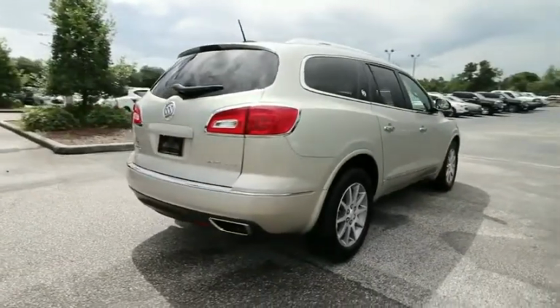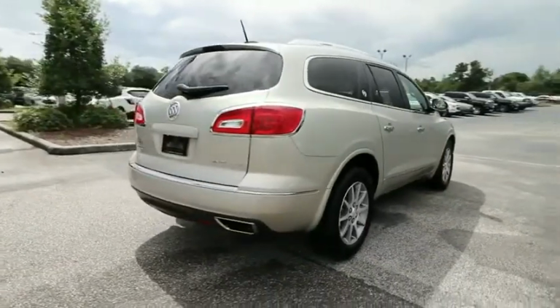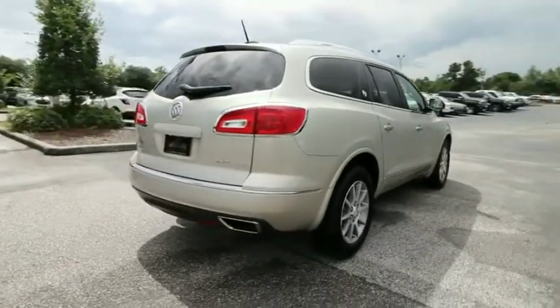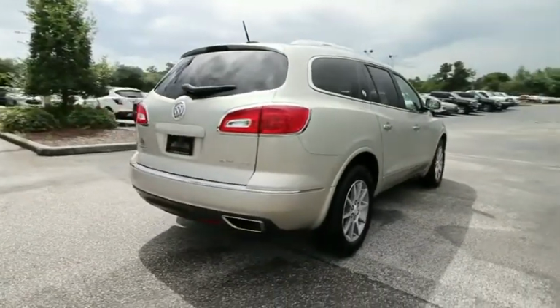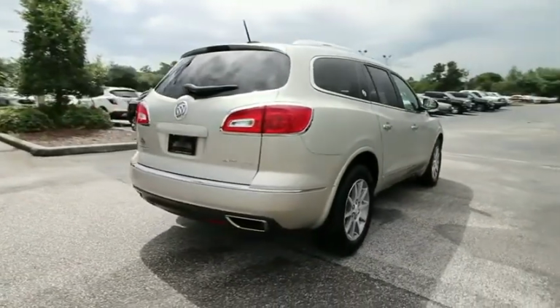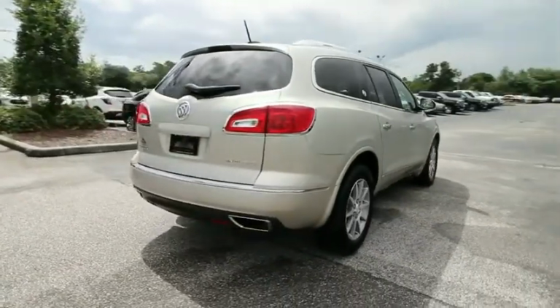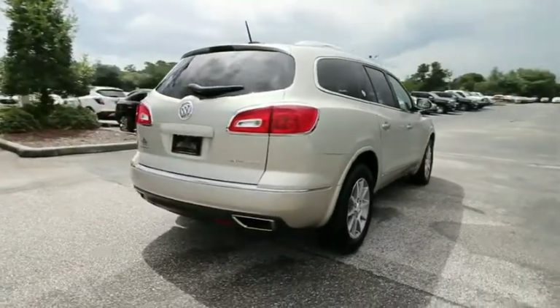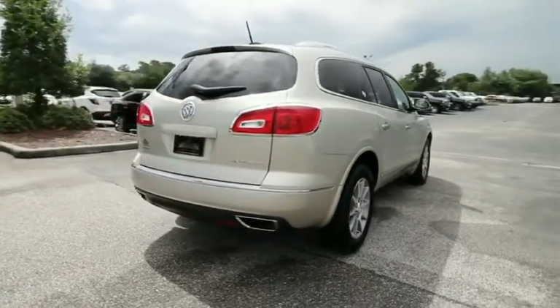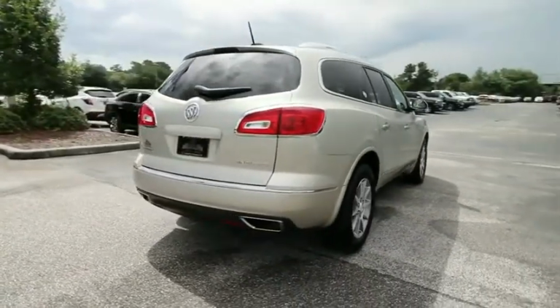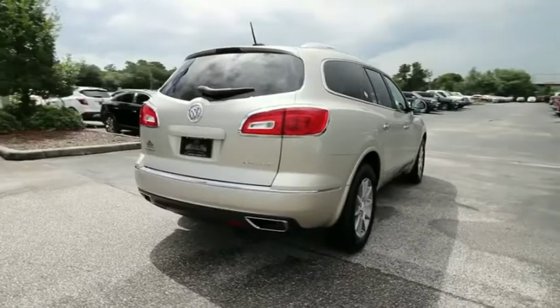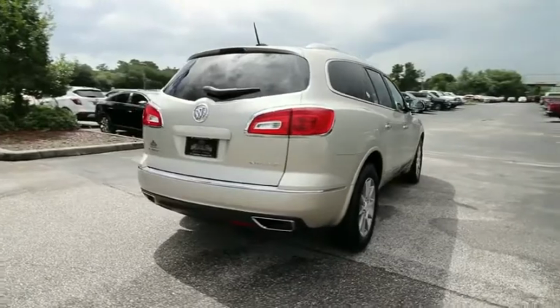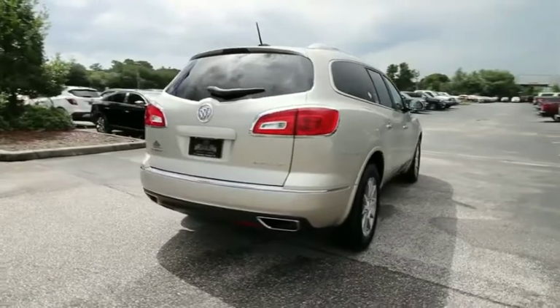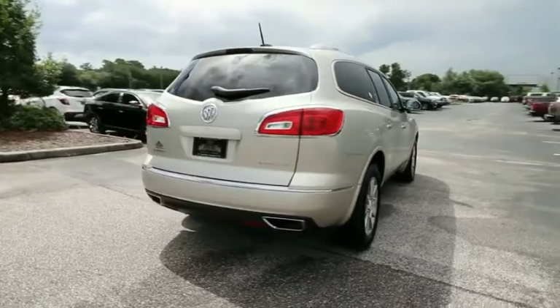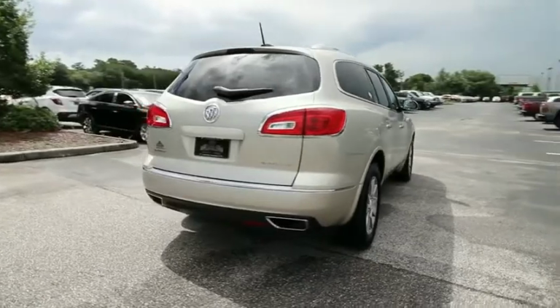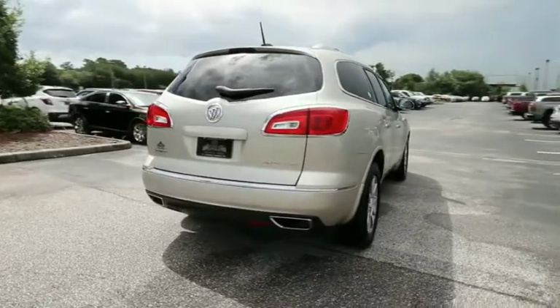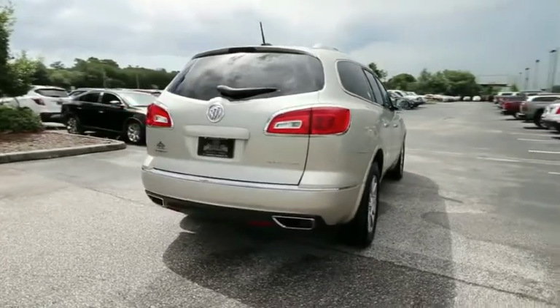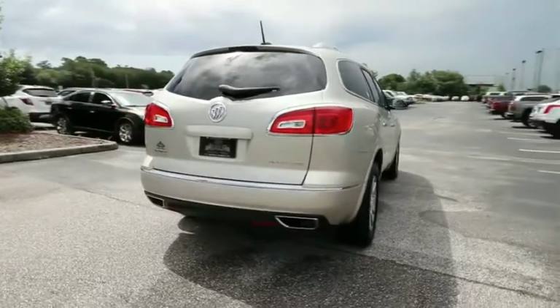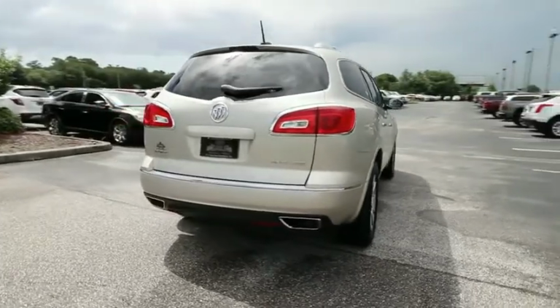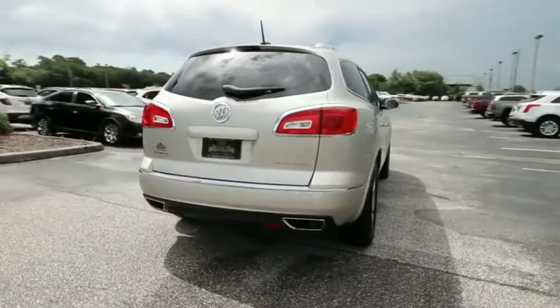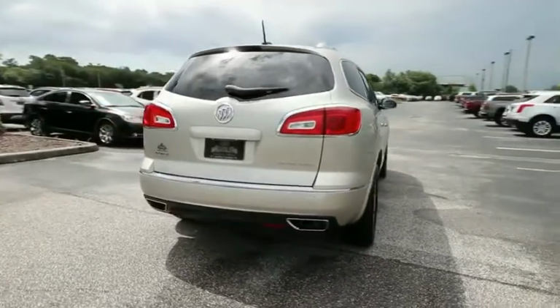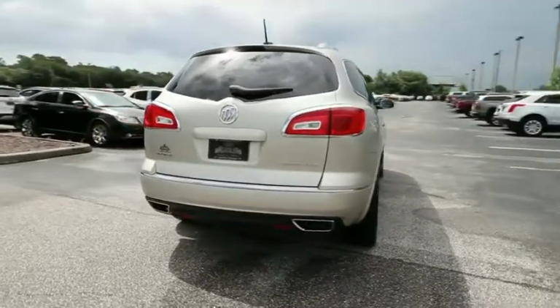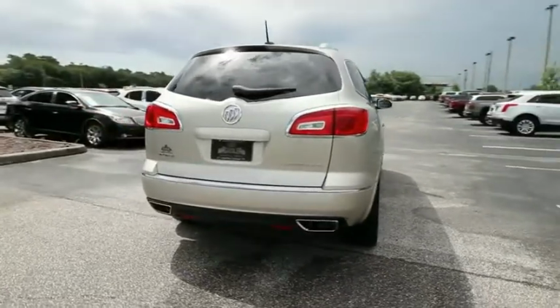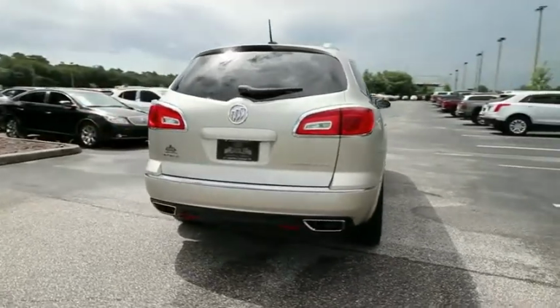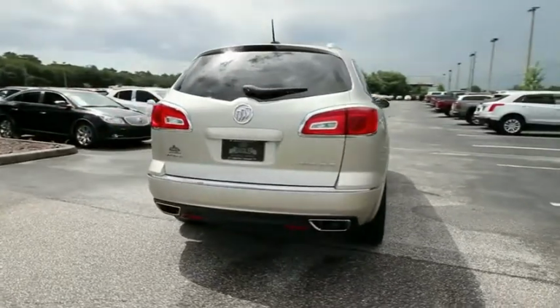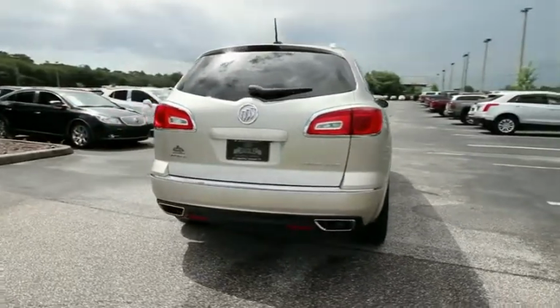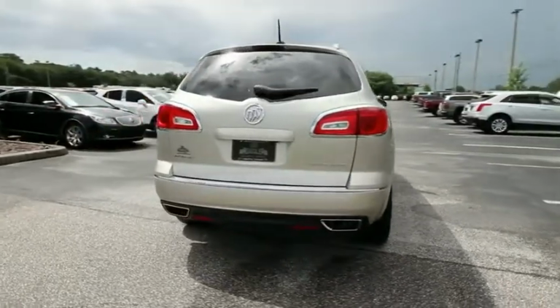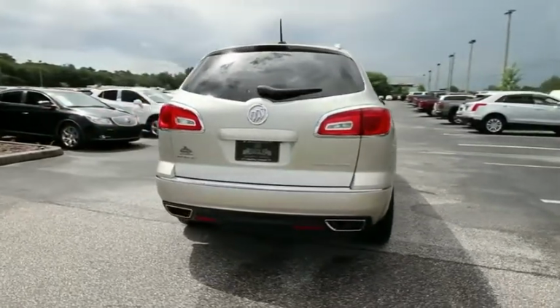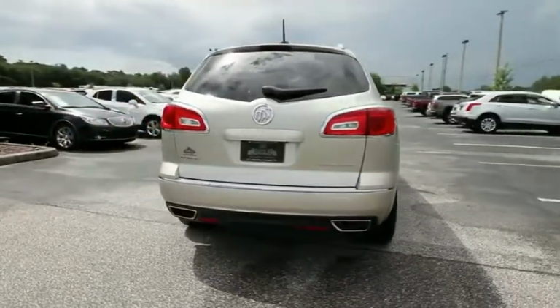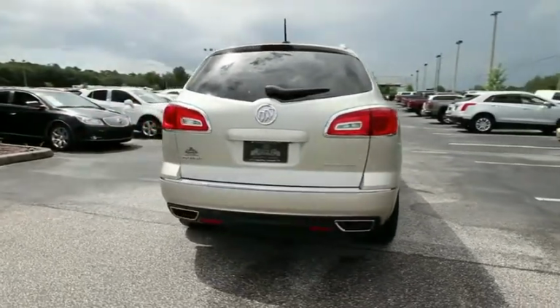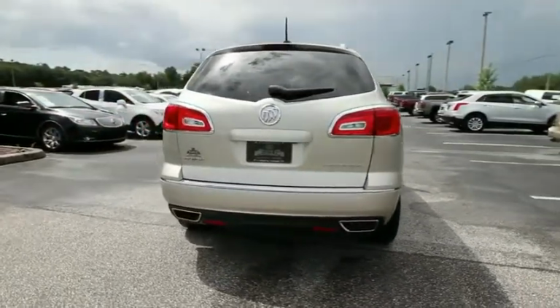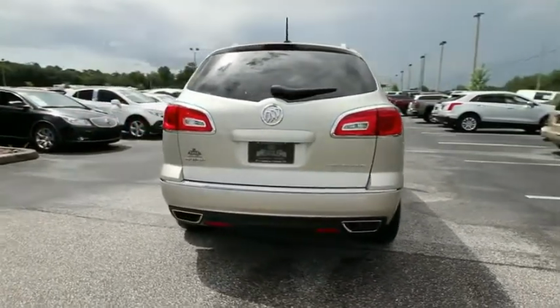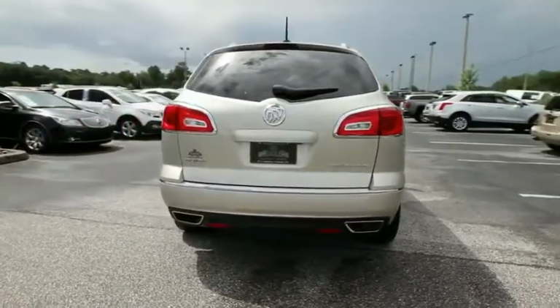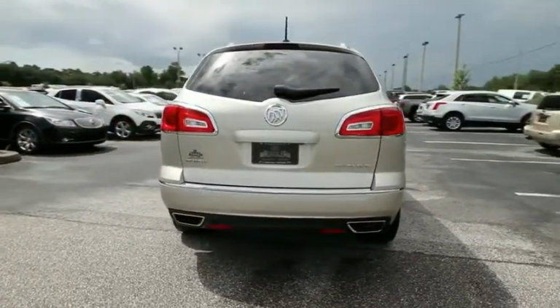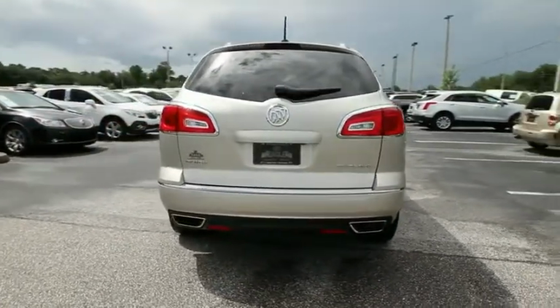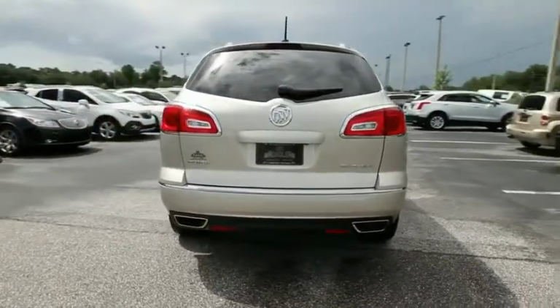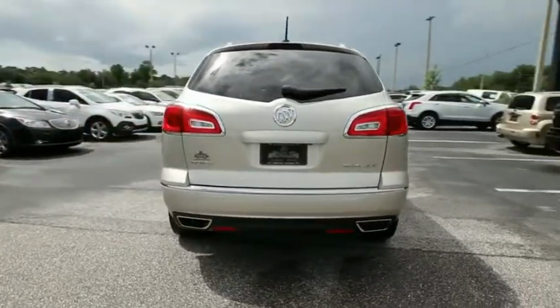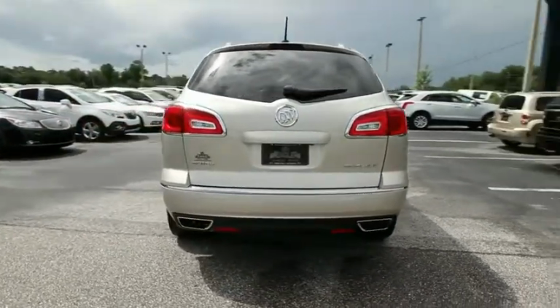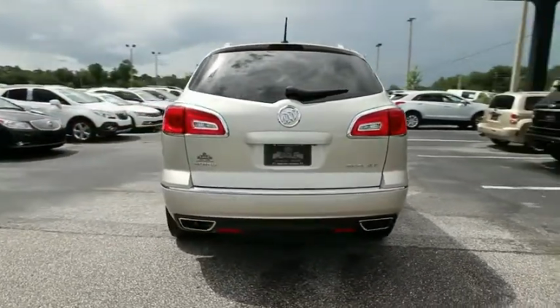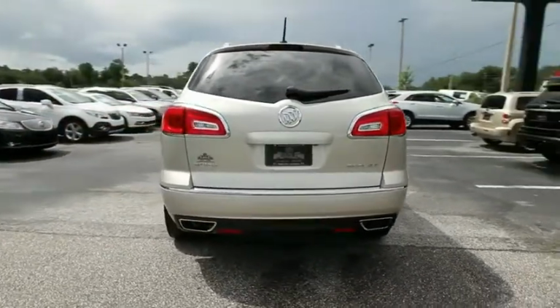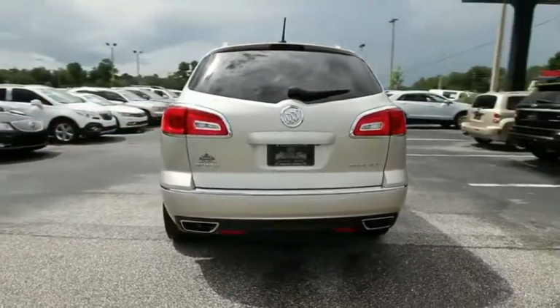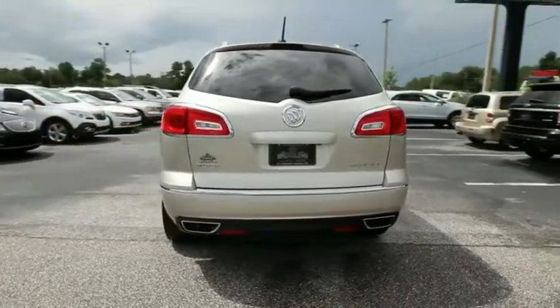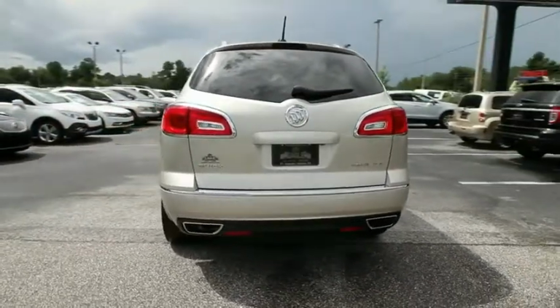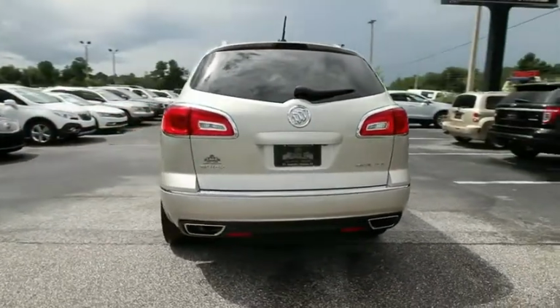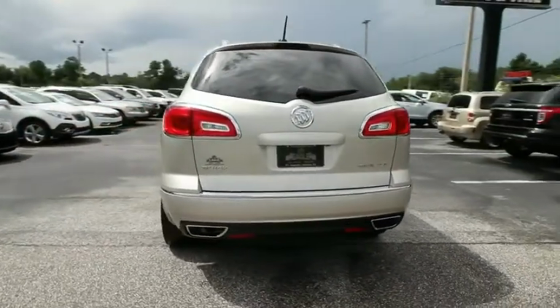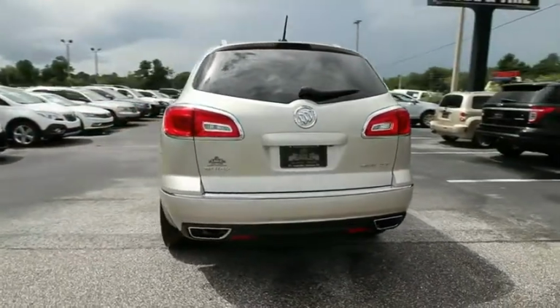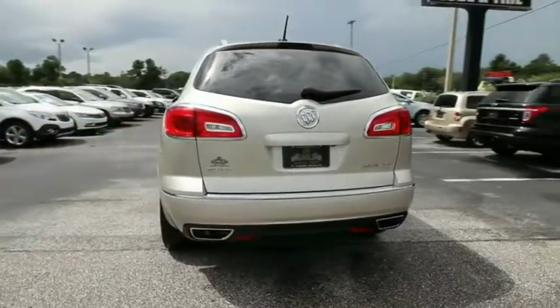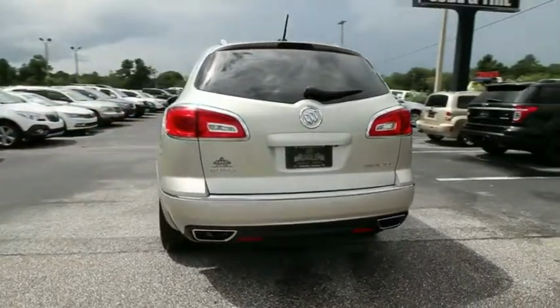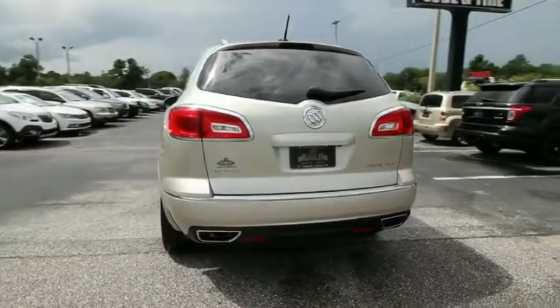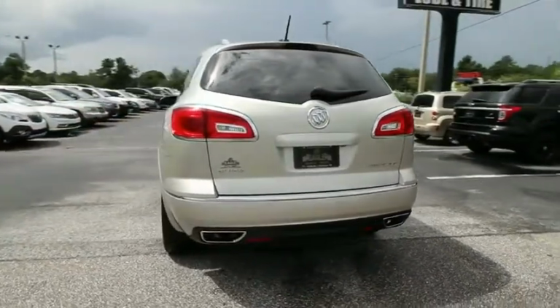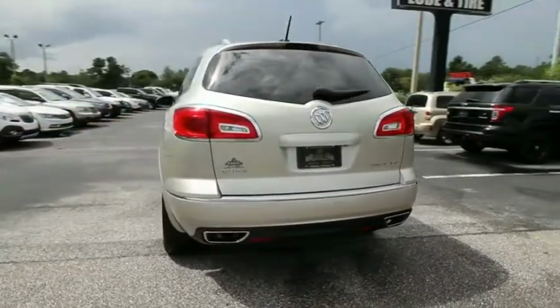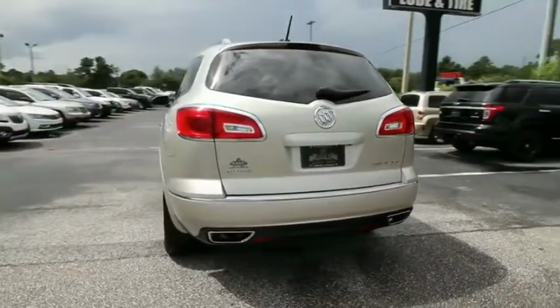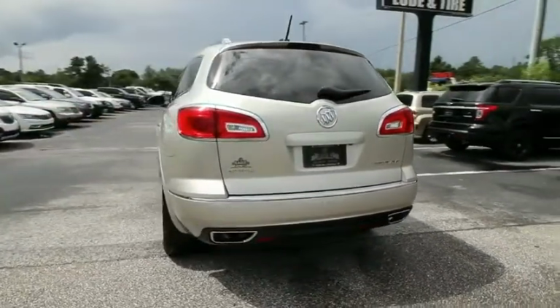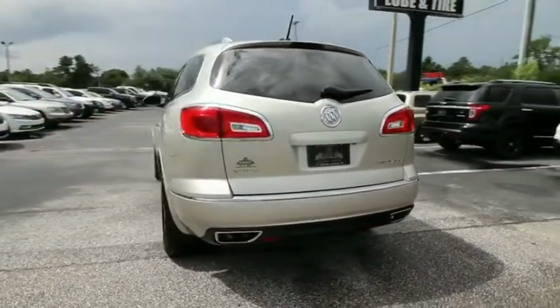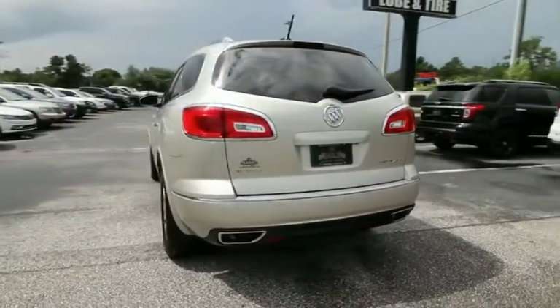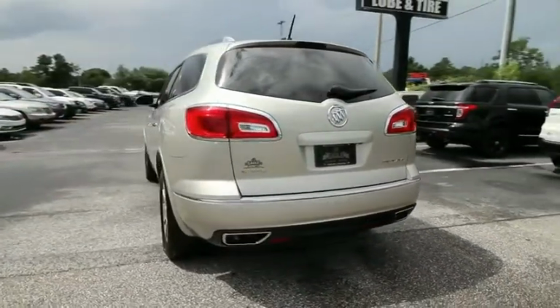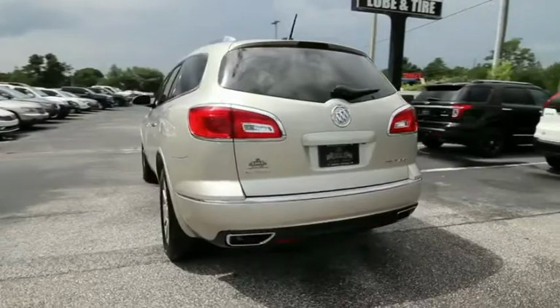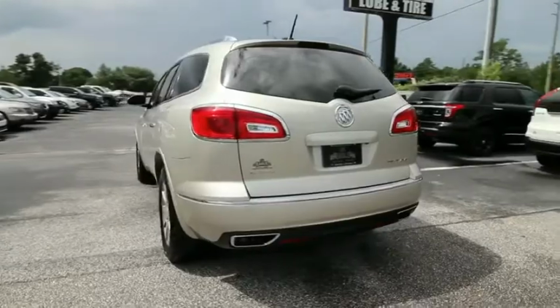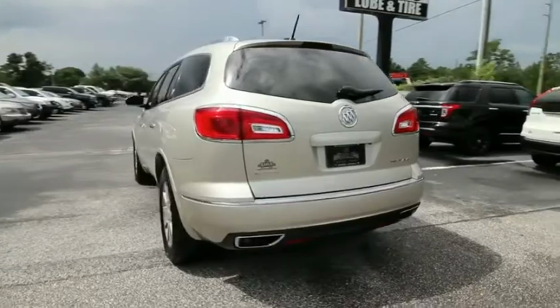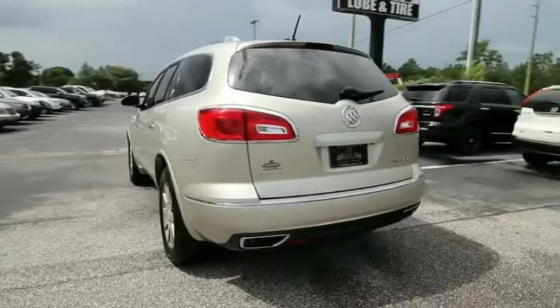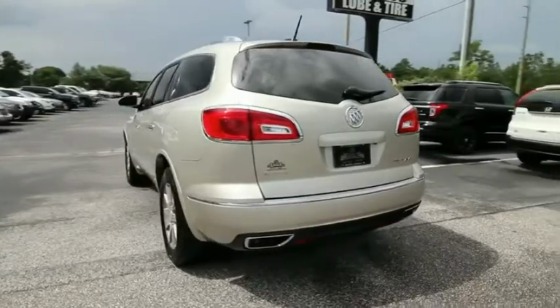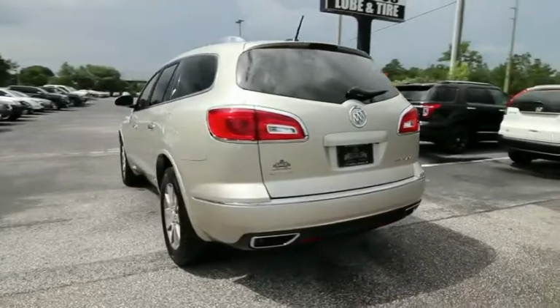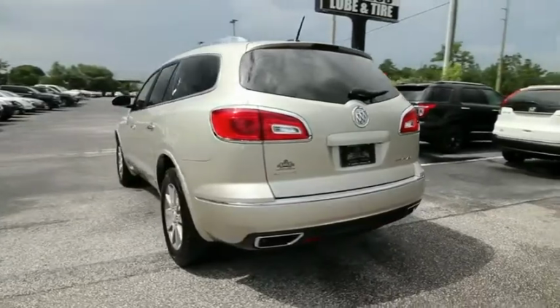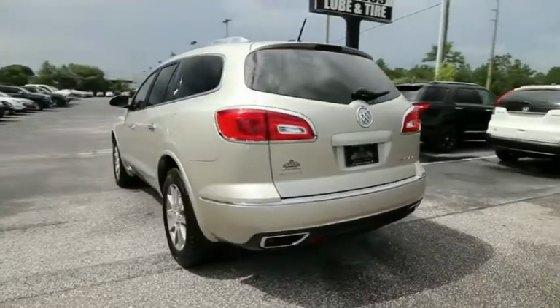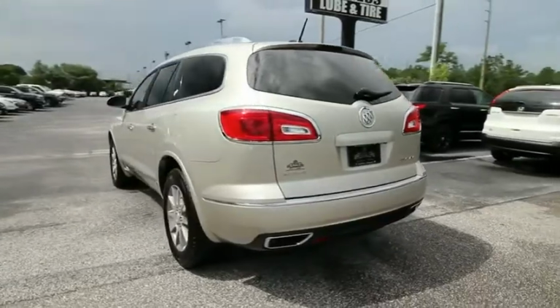This vehicle has less than 40,000 miles. If you like it online, you'll love it in your driveway. Take it for a spin today.